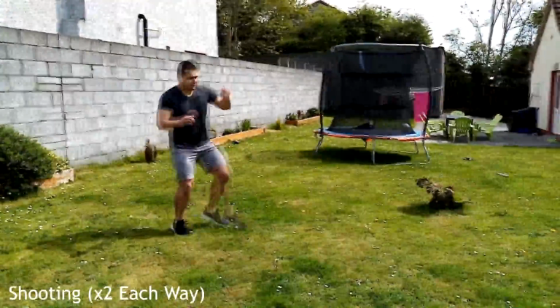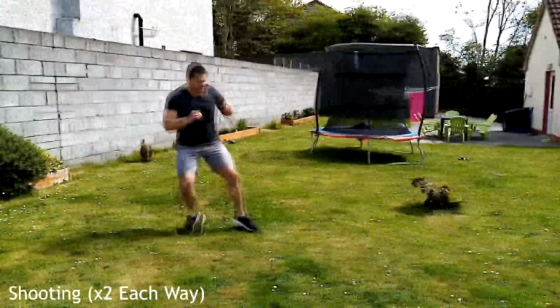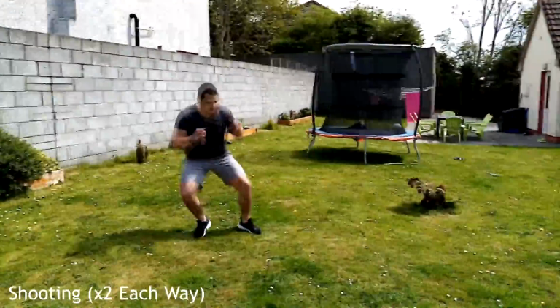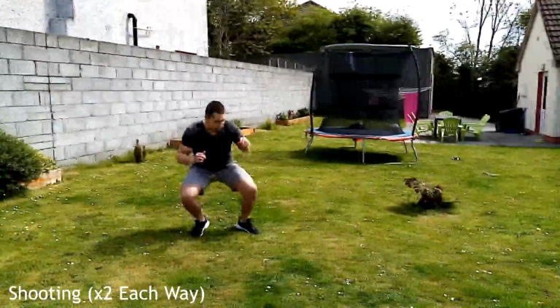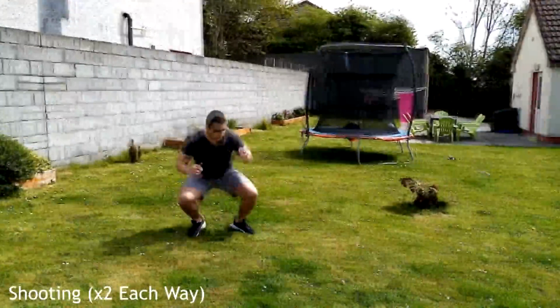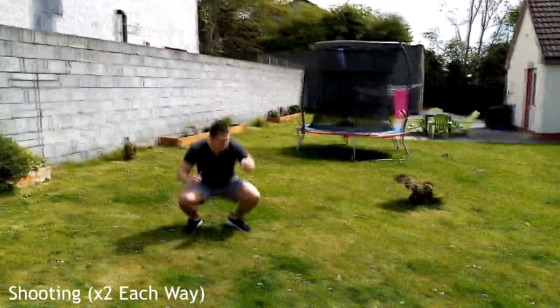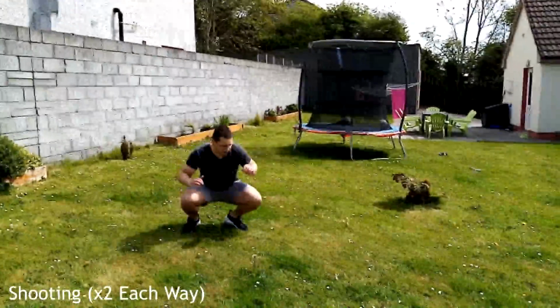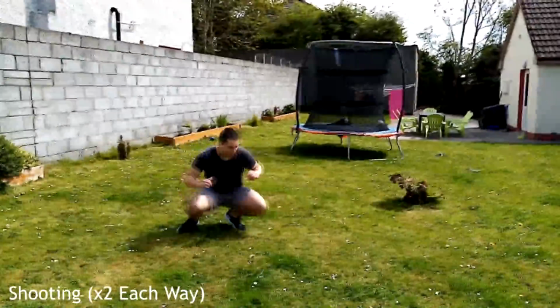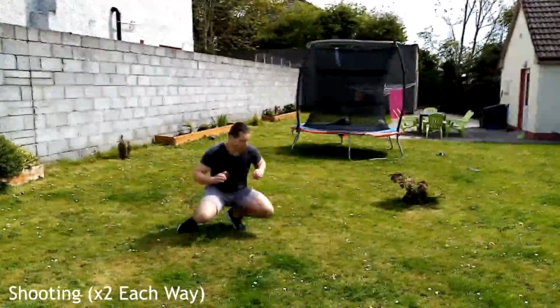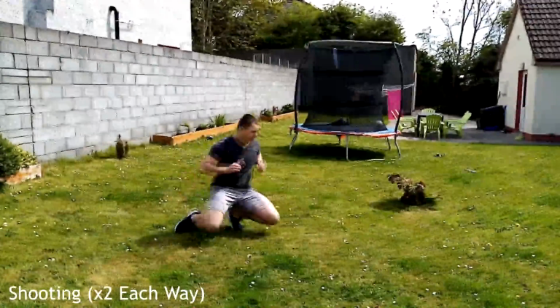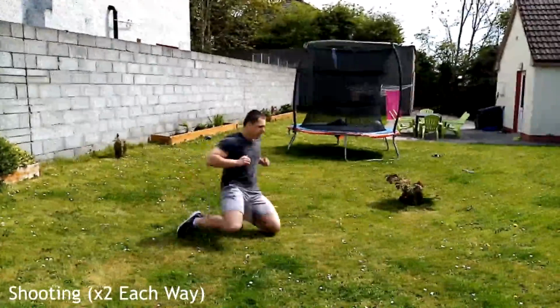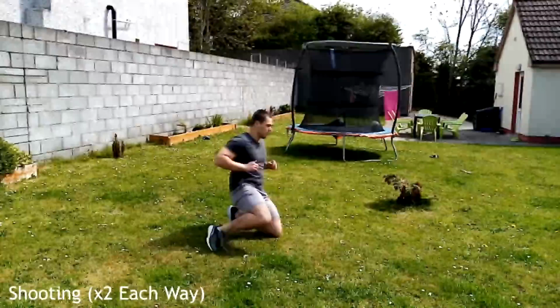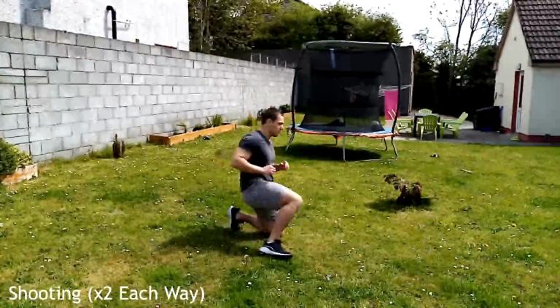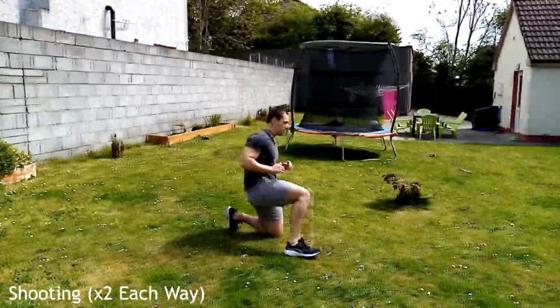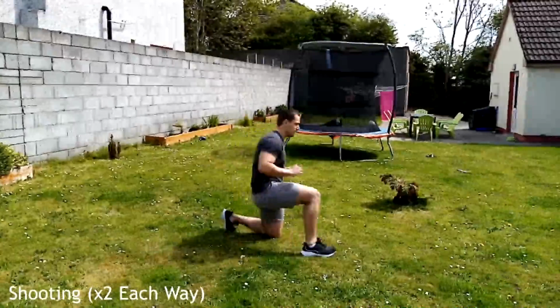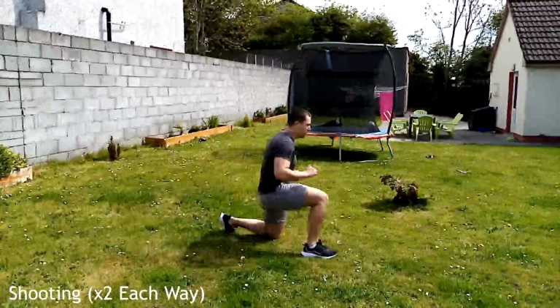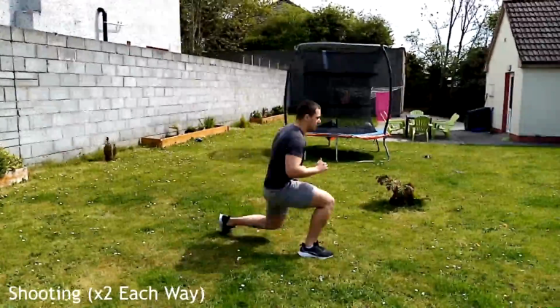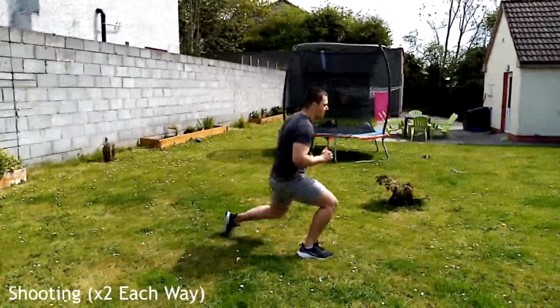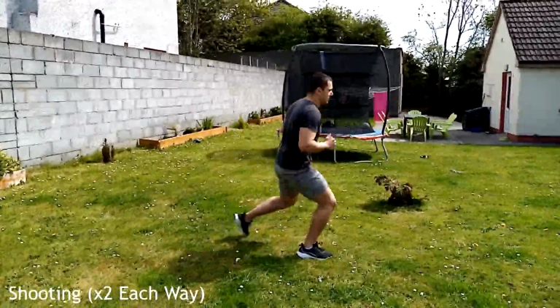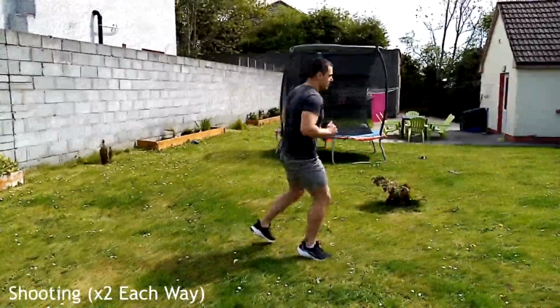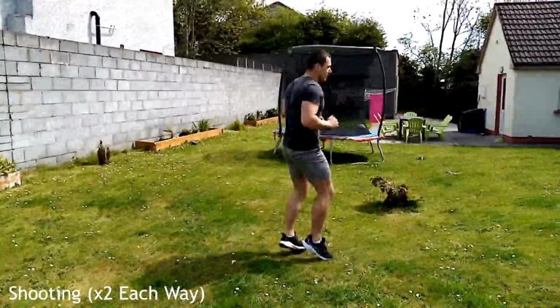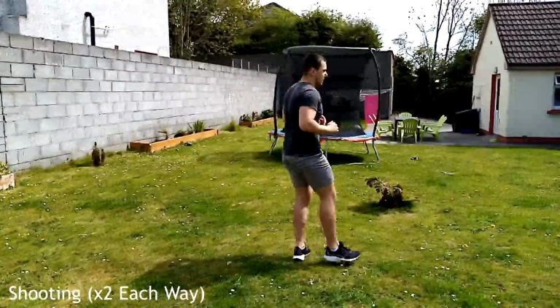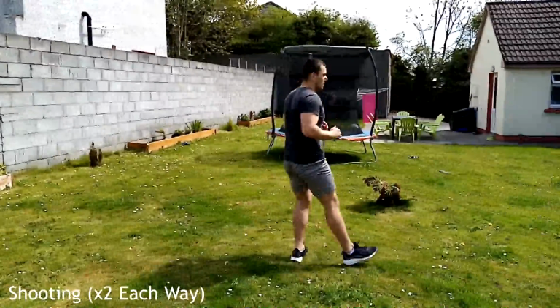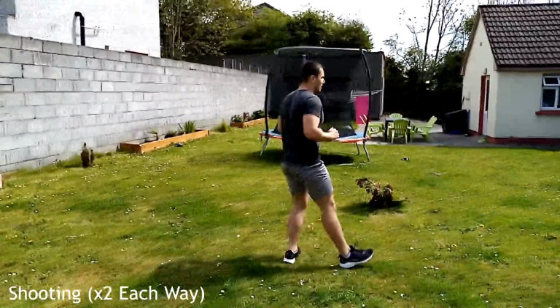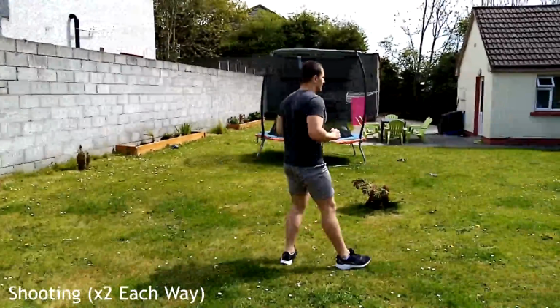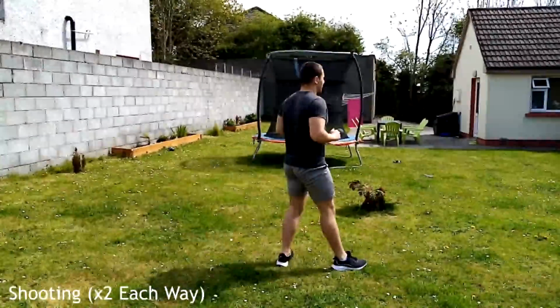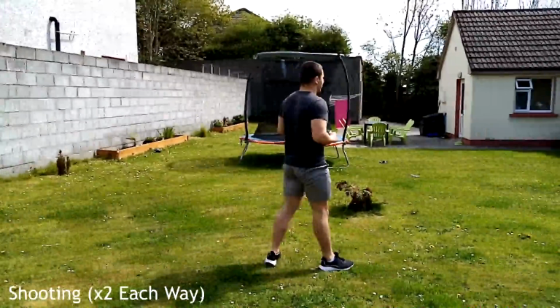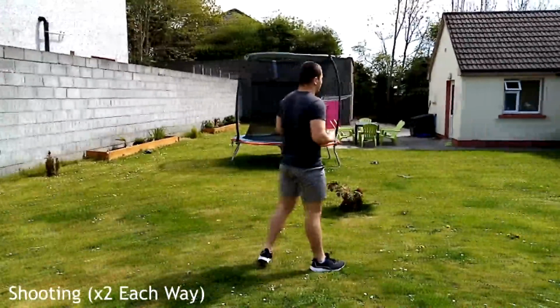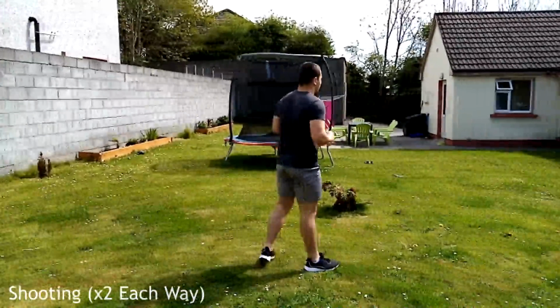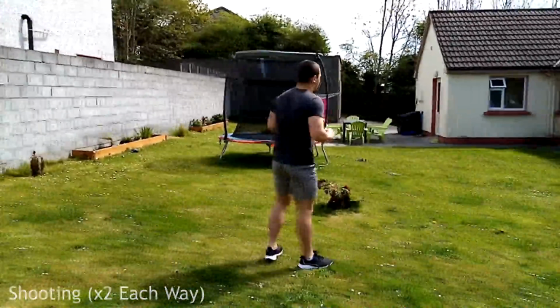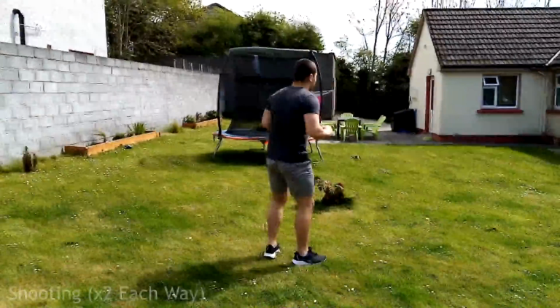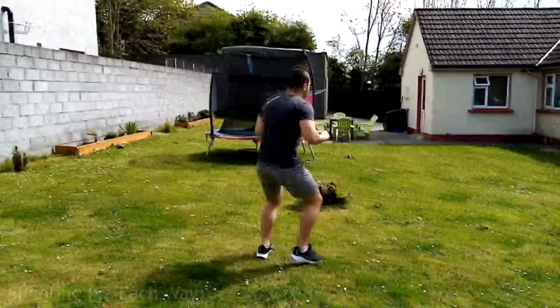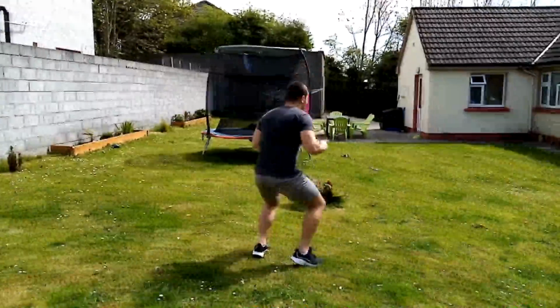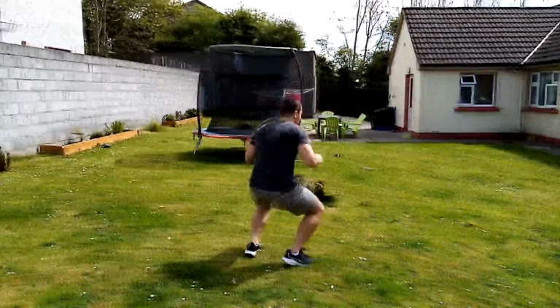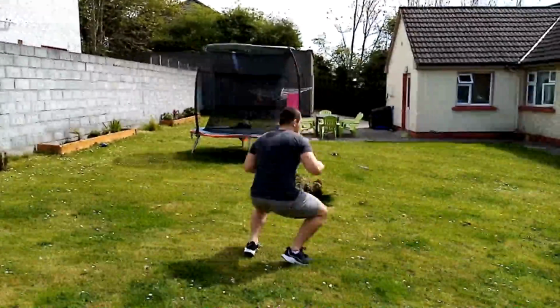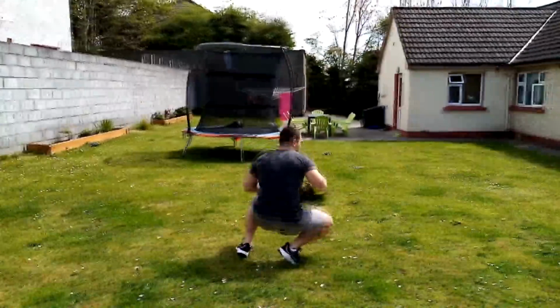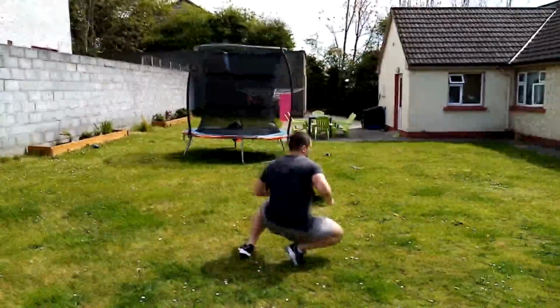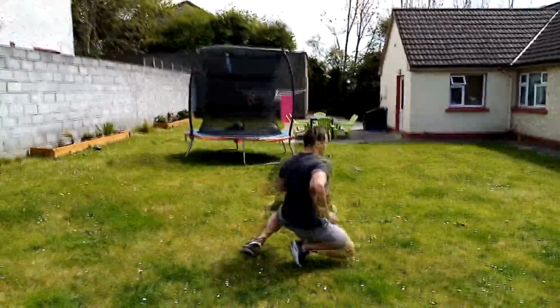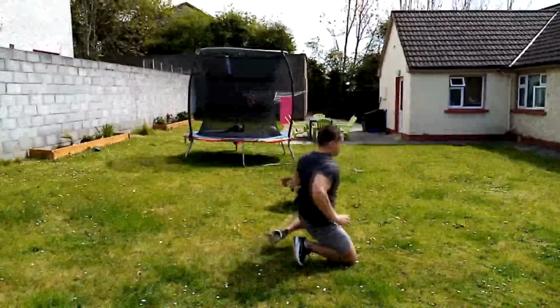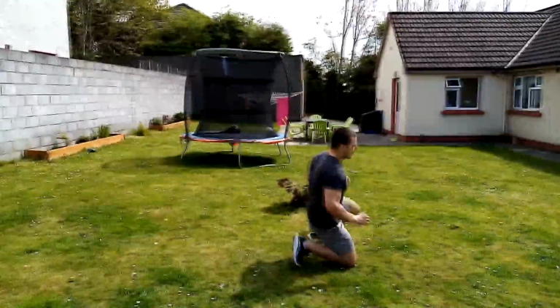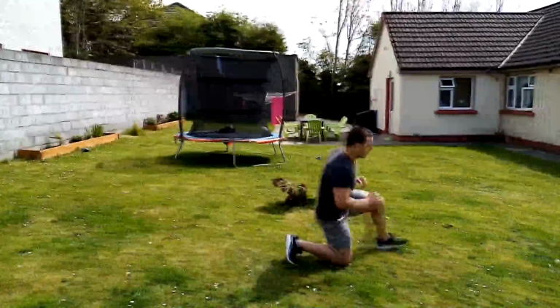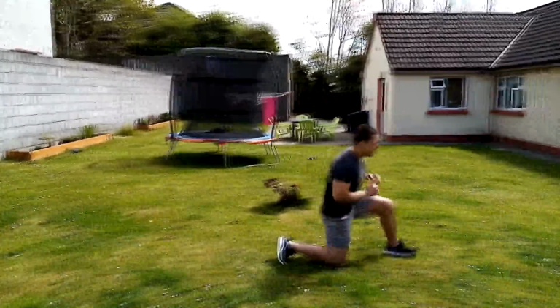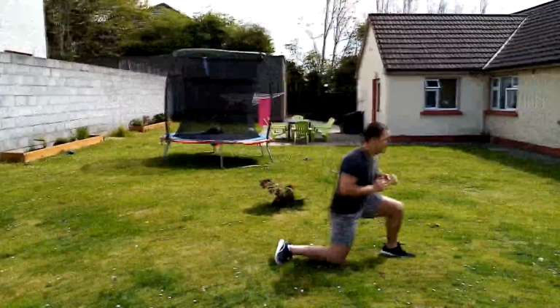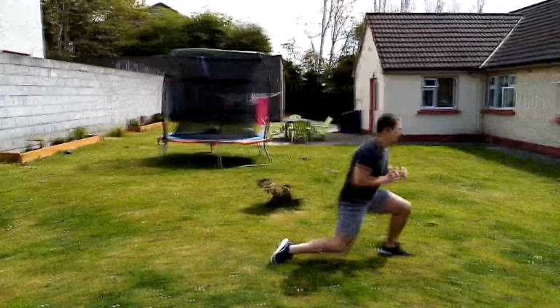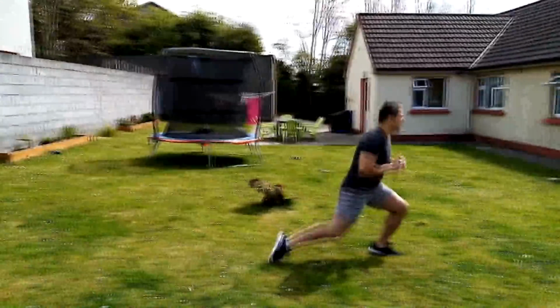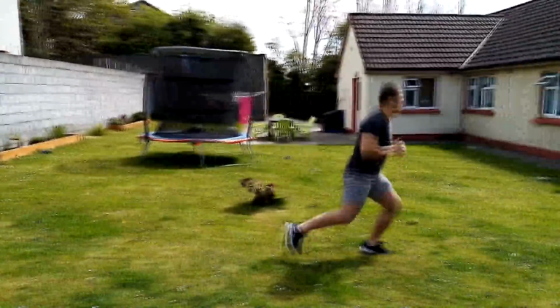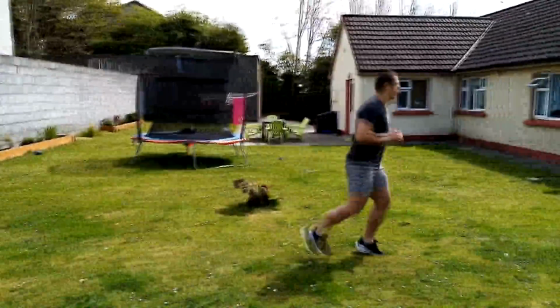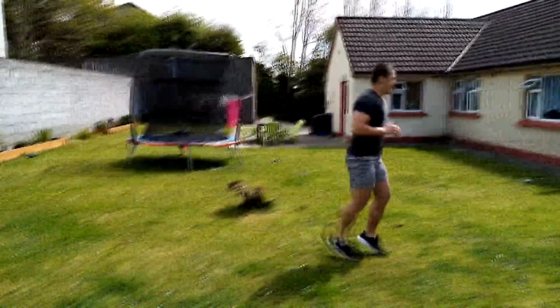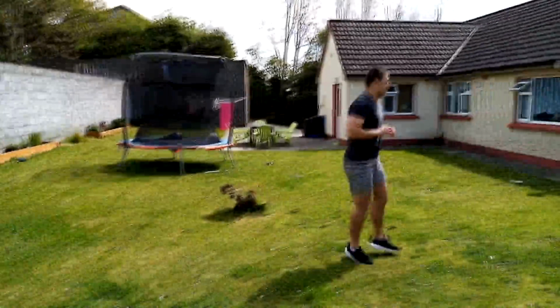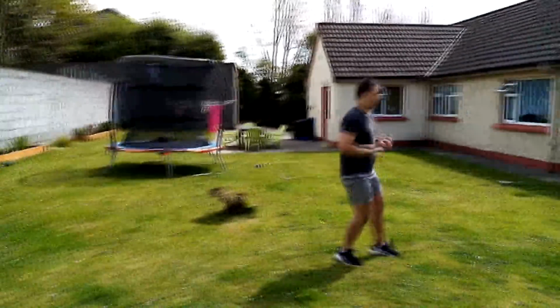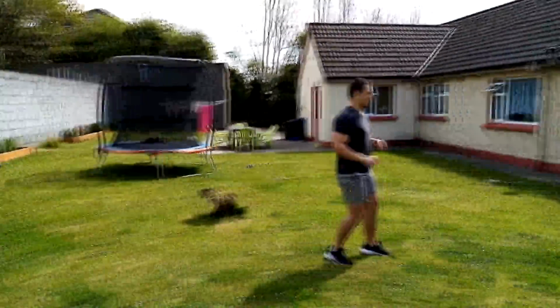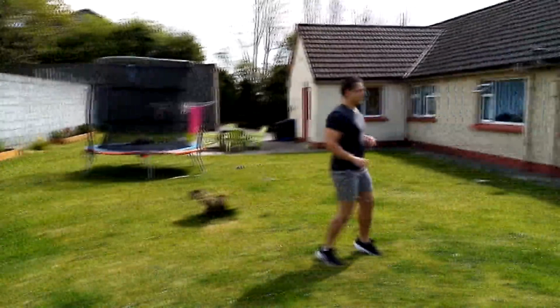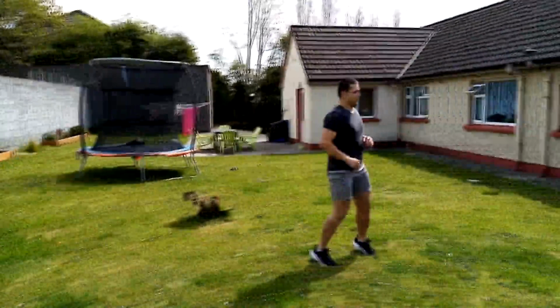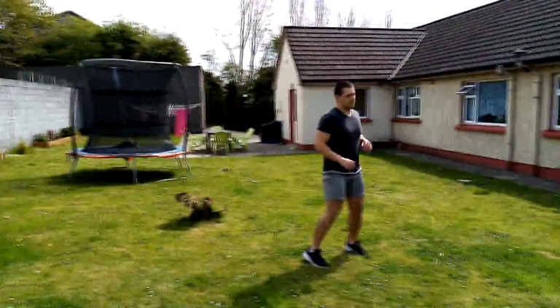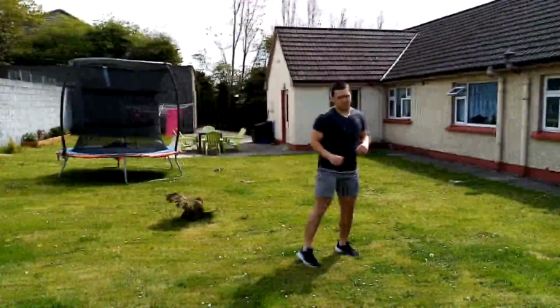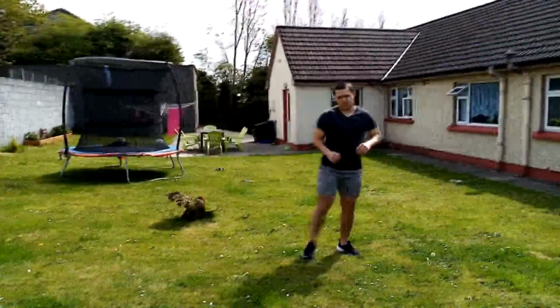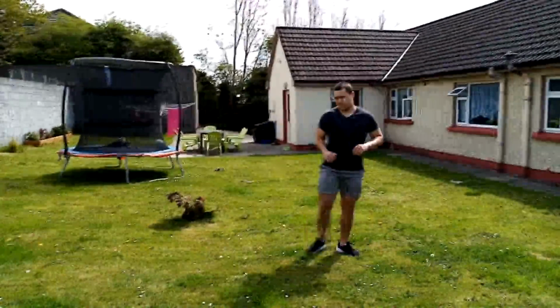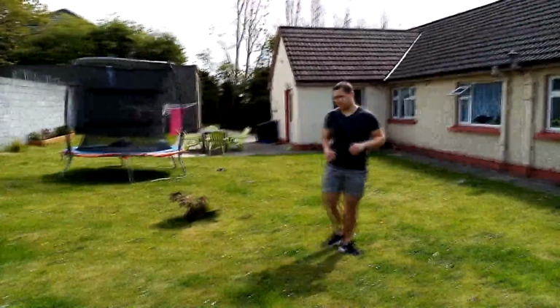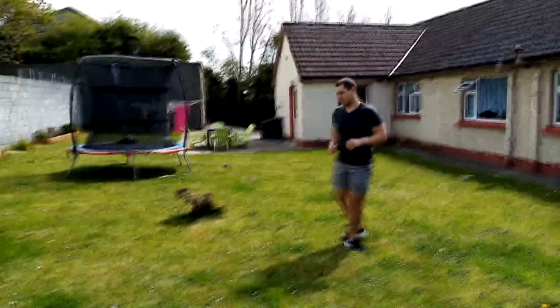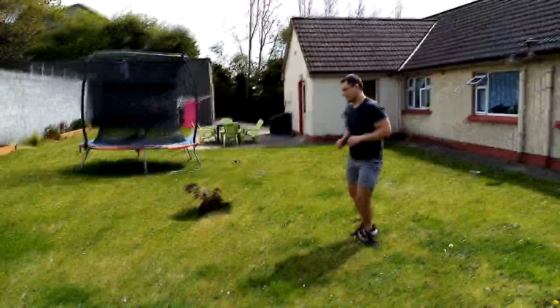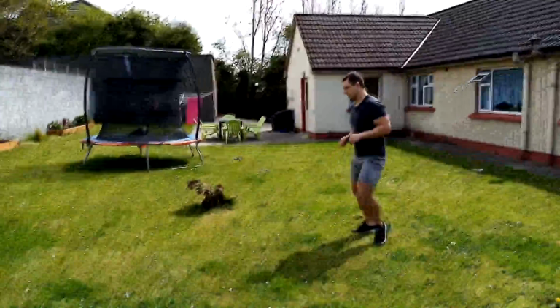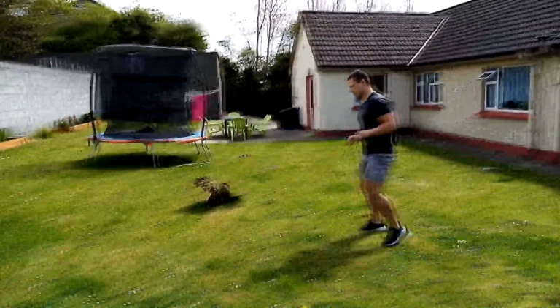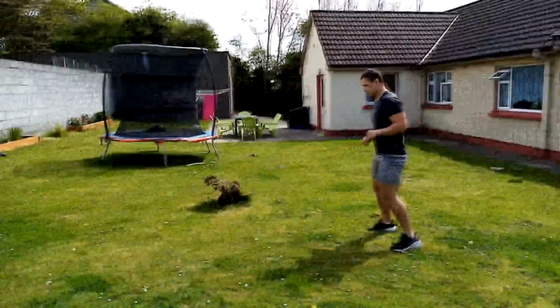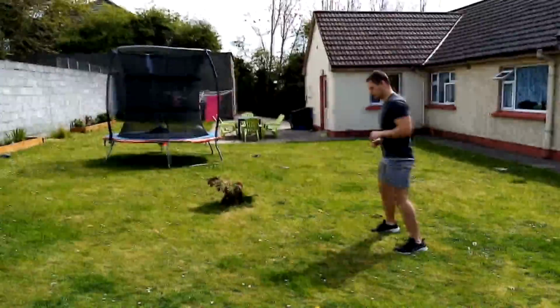Moving on to some shooting: we're going to do two shoots each way, switching sides each time. This is going to be effective during takedowns as it also works on speed.